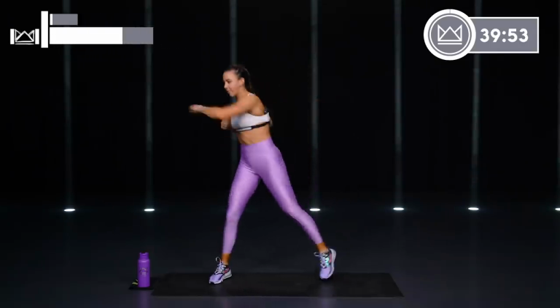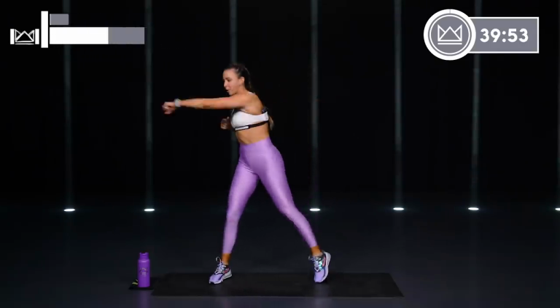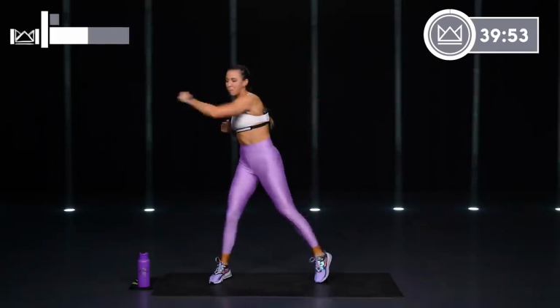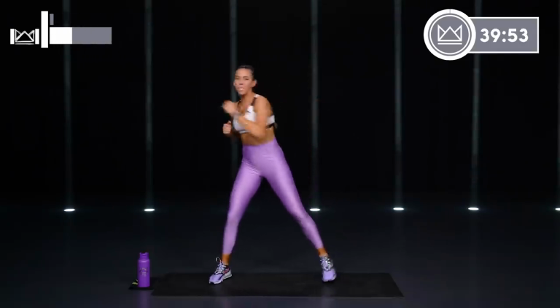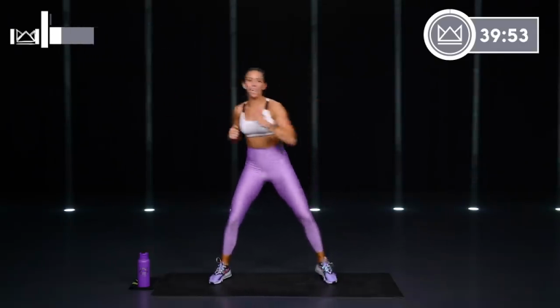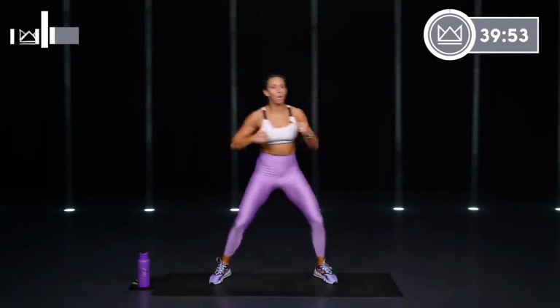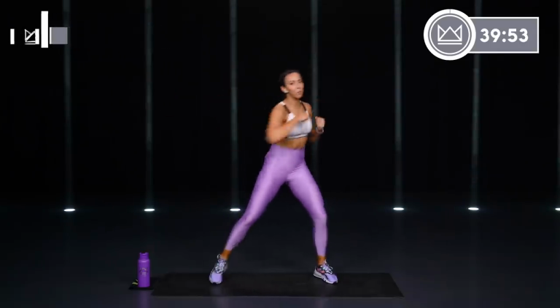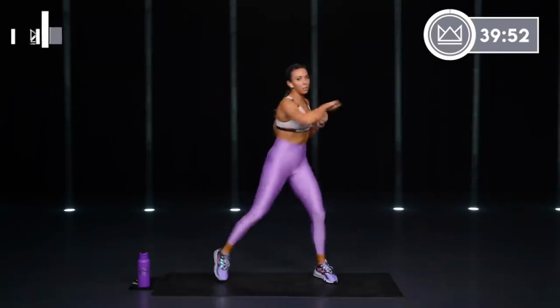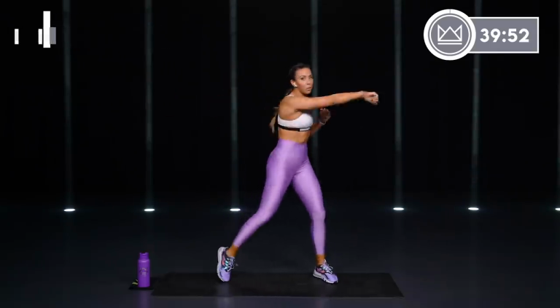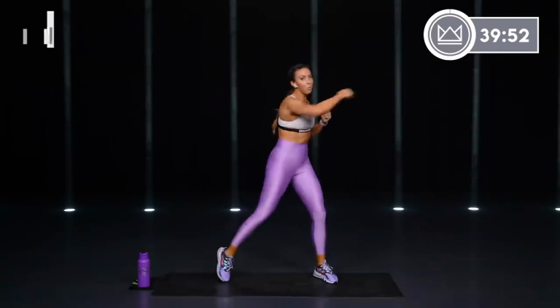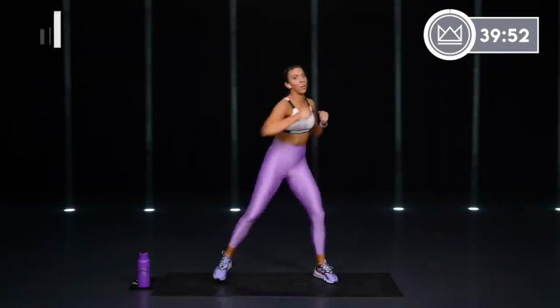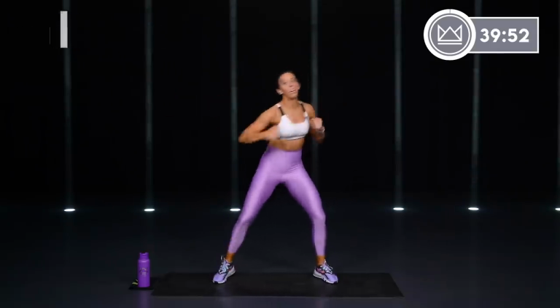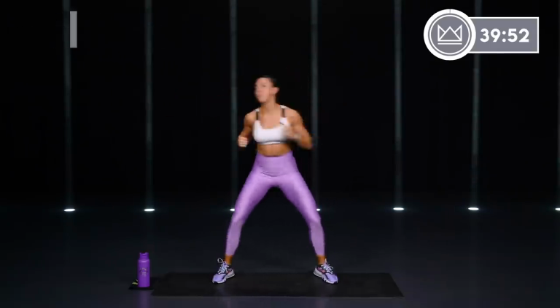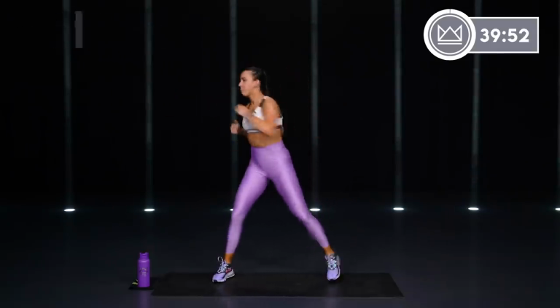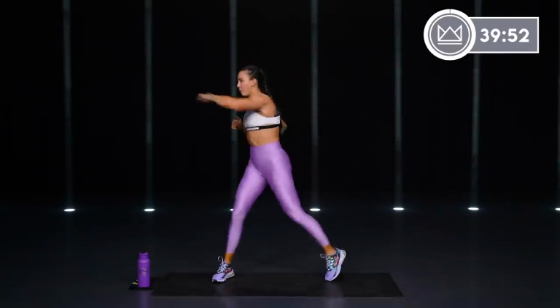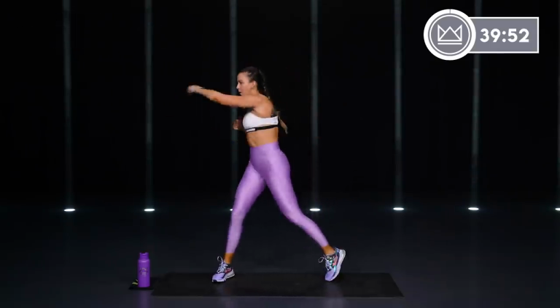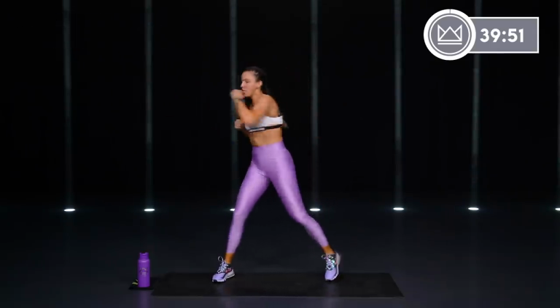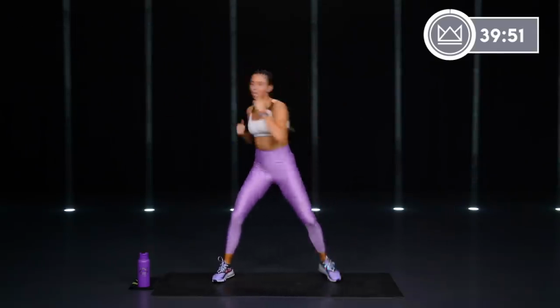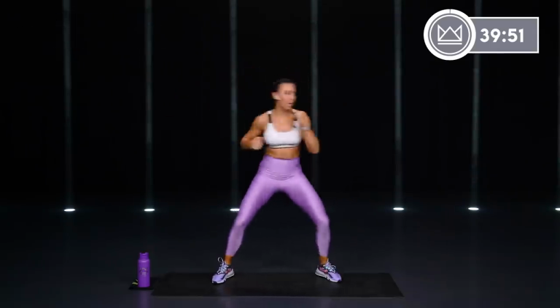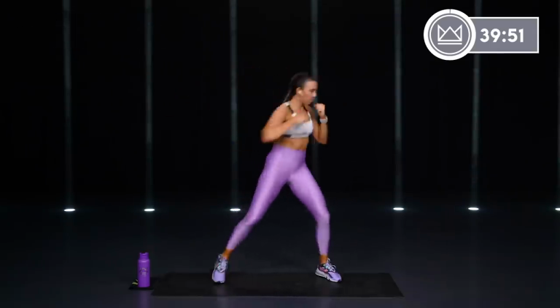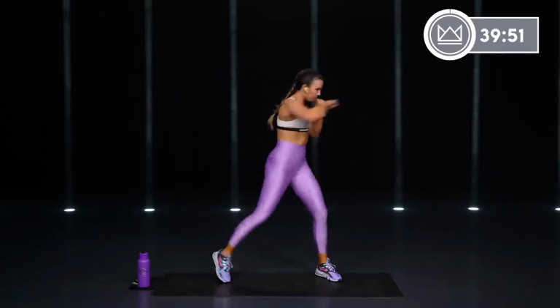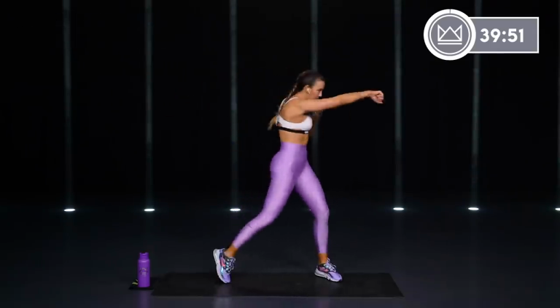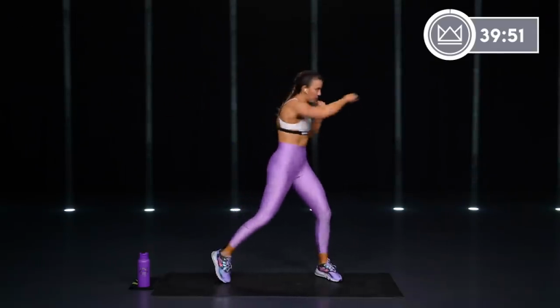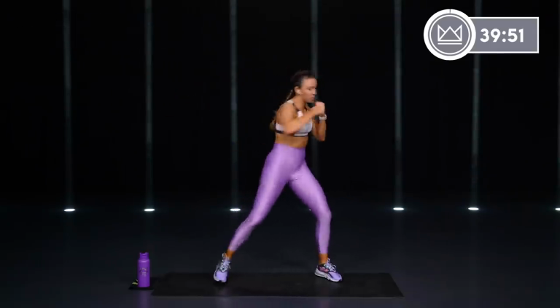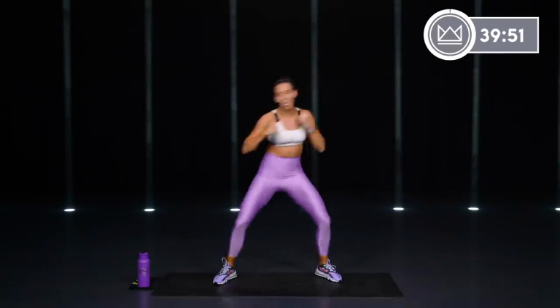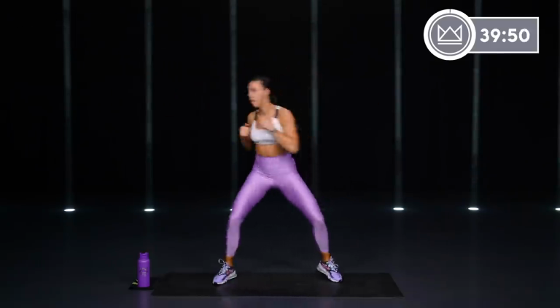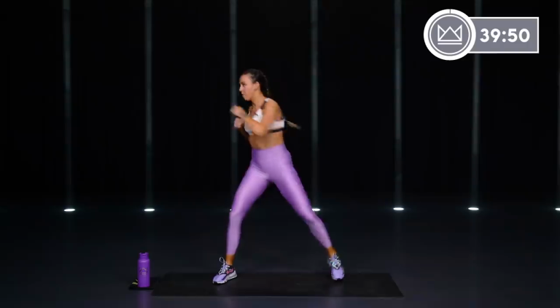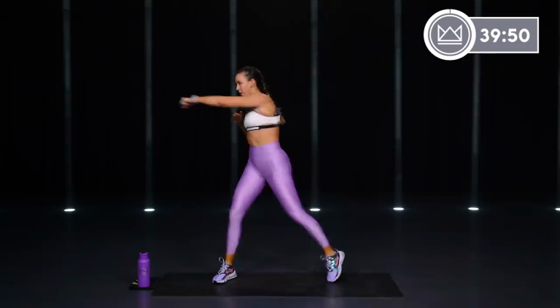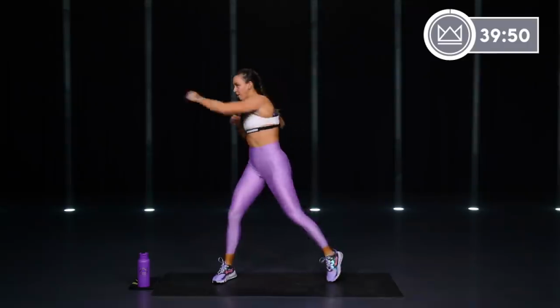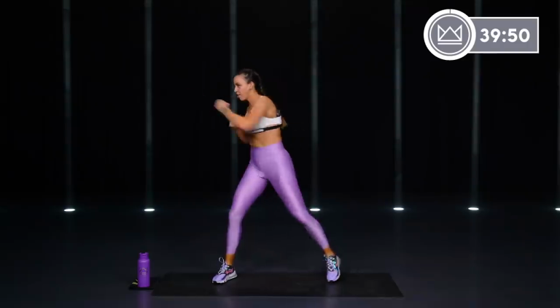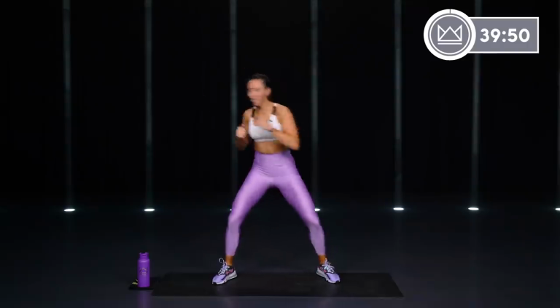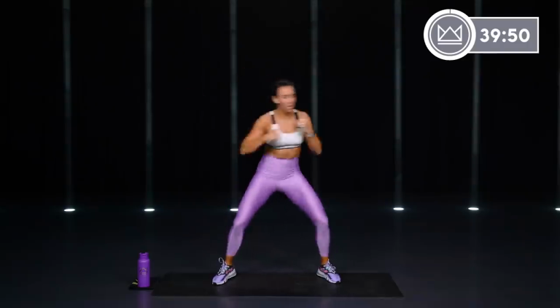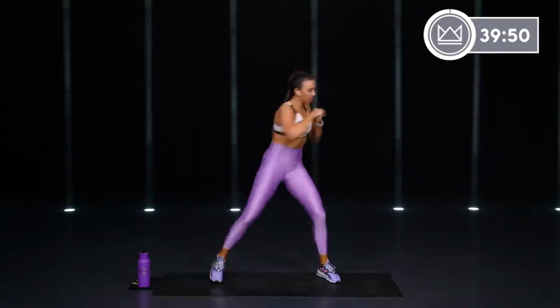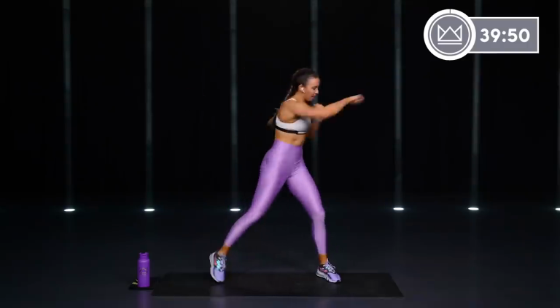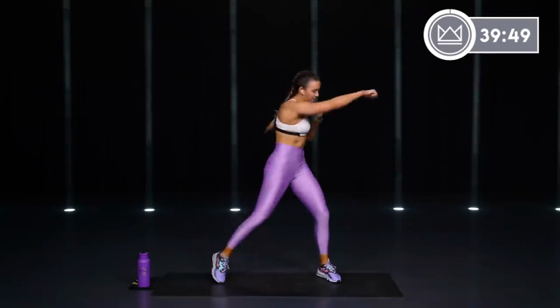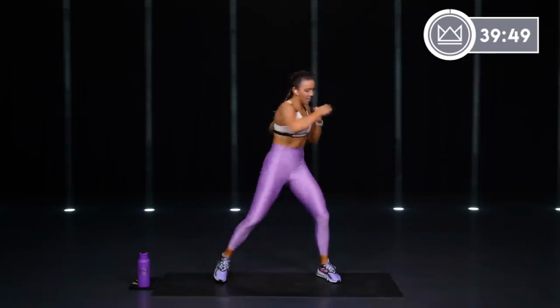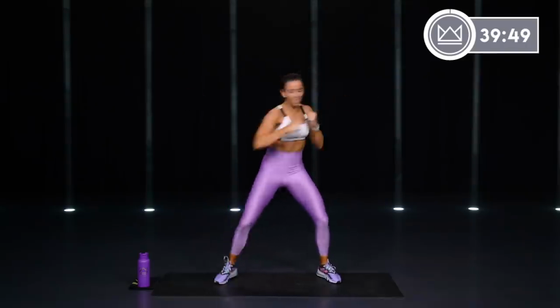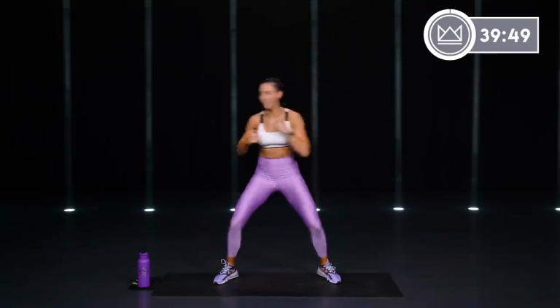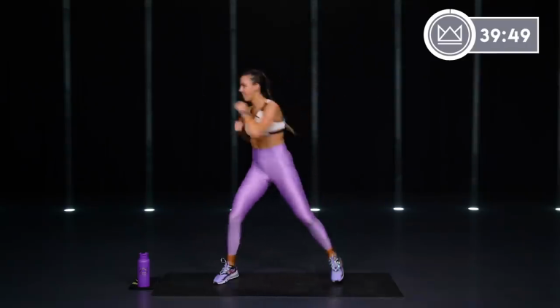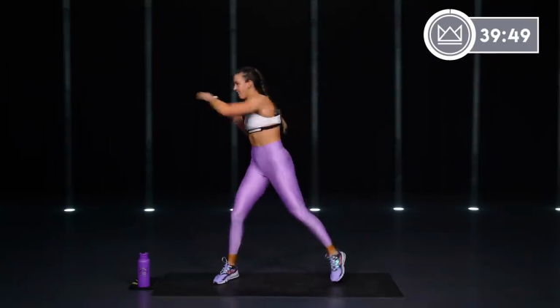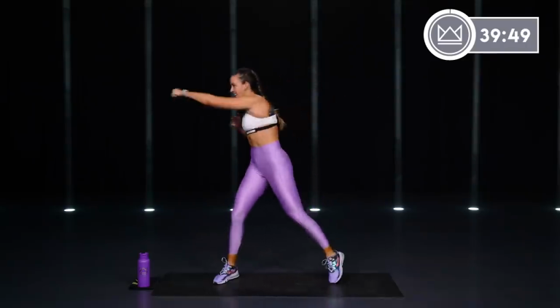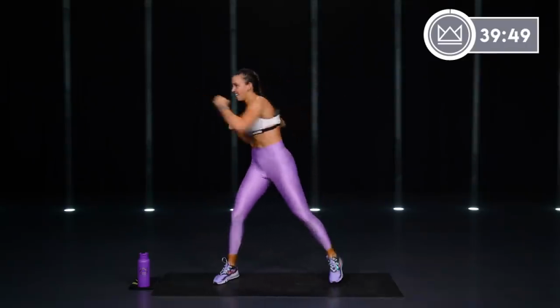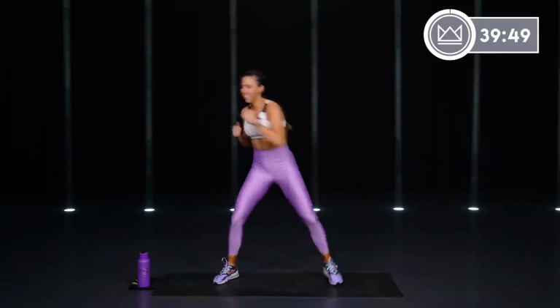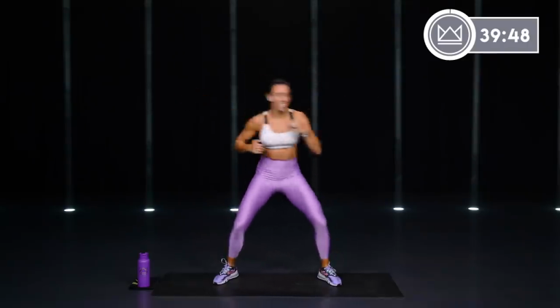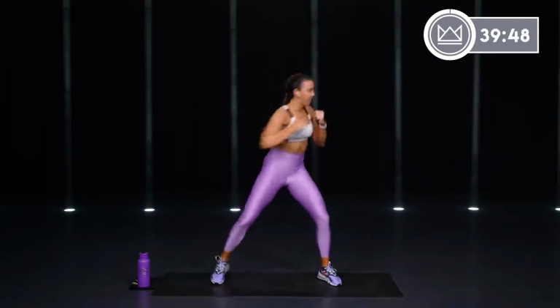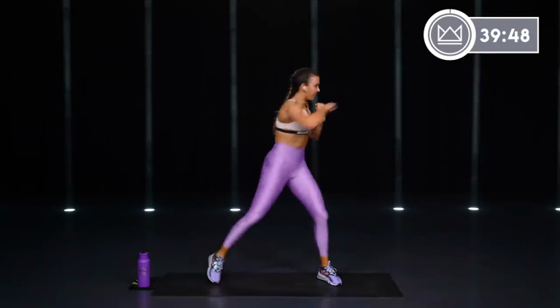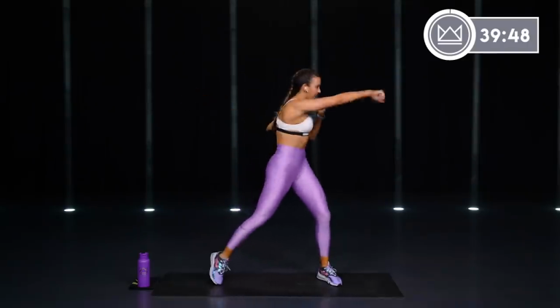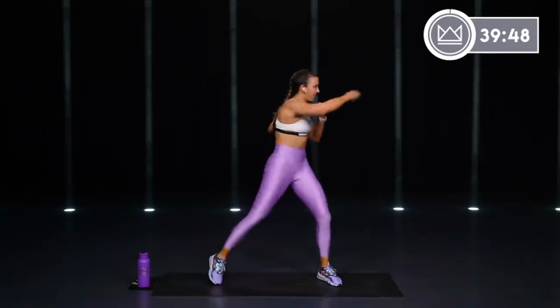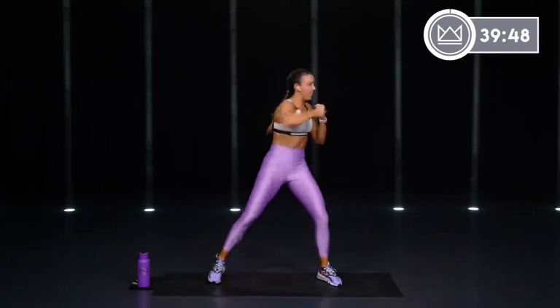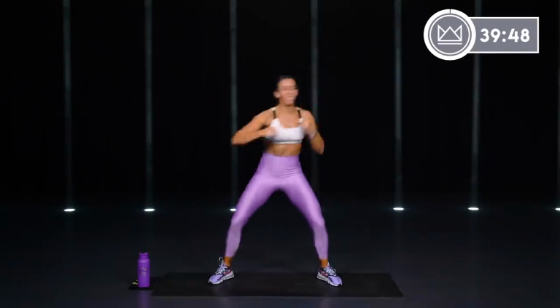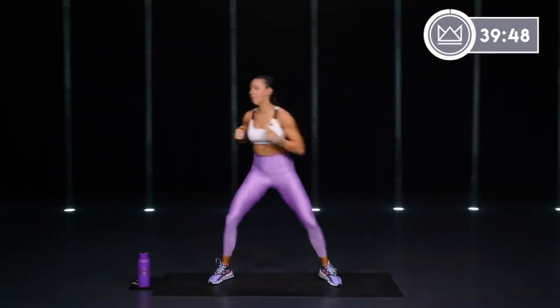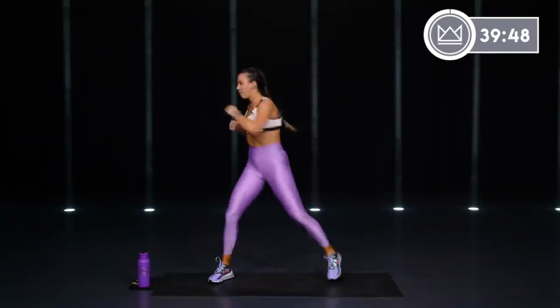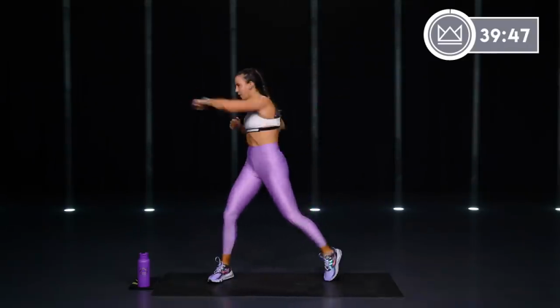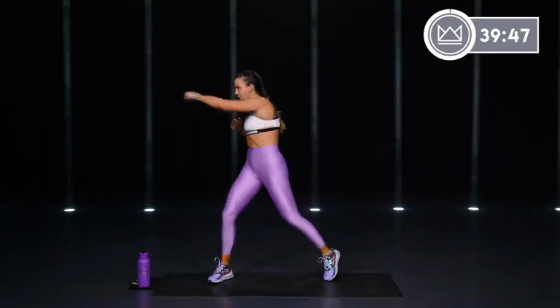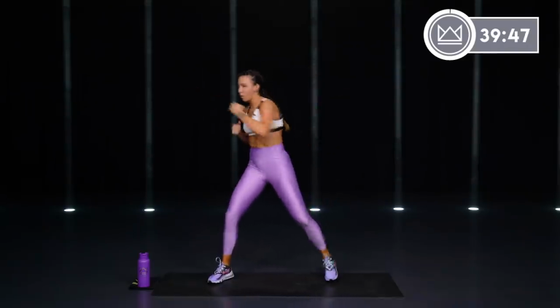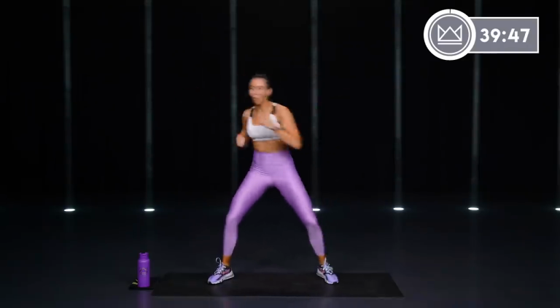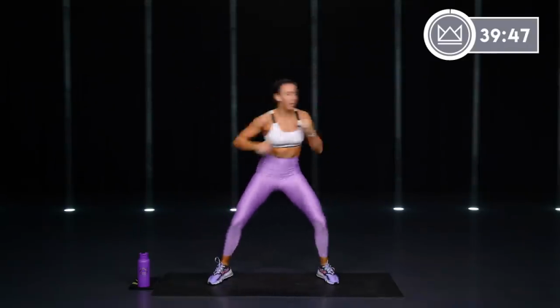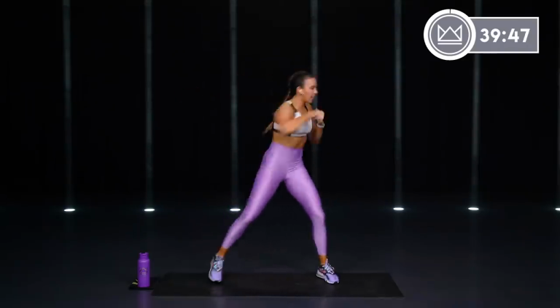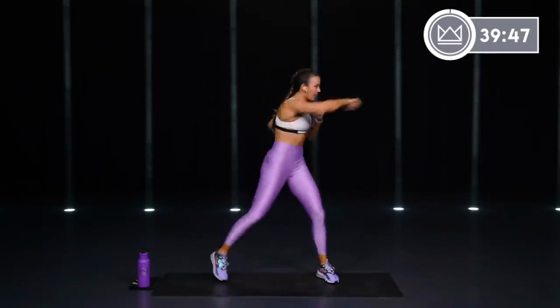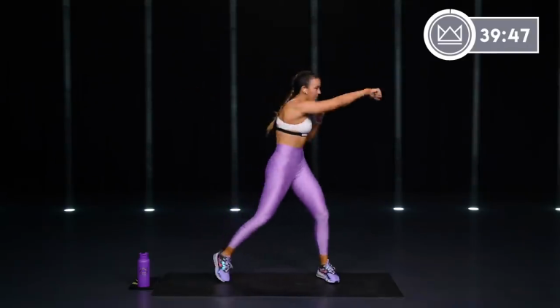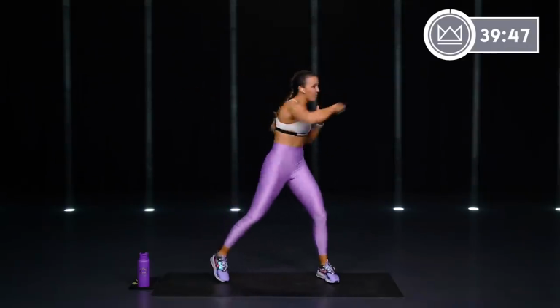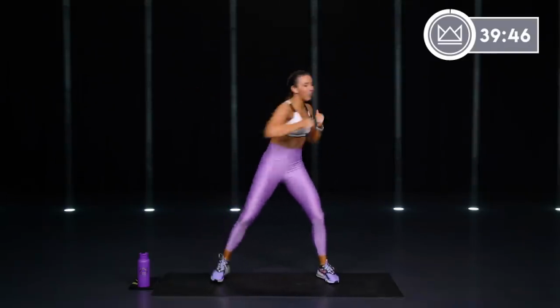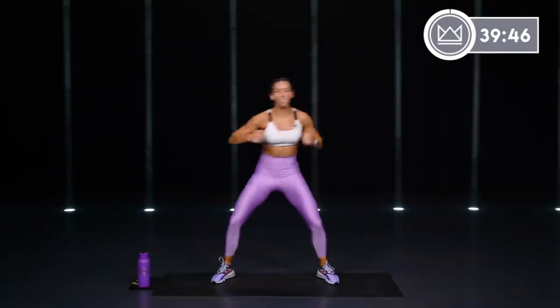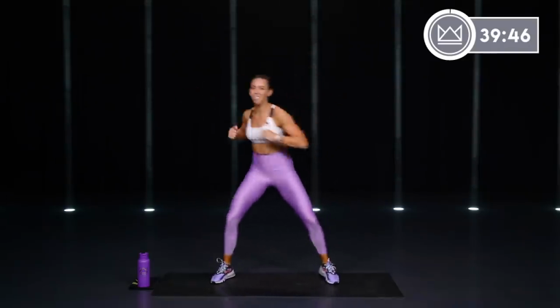Now let's speed that up a little more — punch, punch, punch. There we go. Feel your core getting involved.